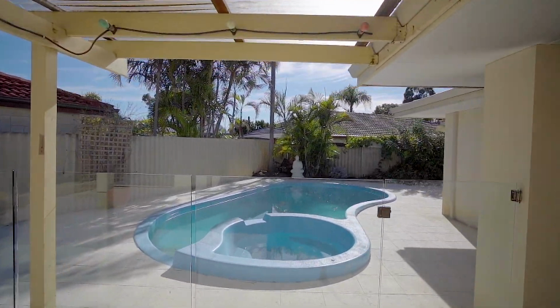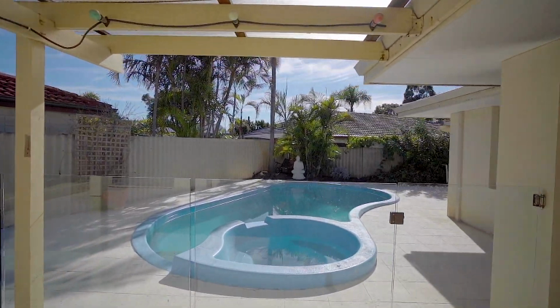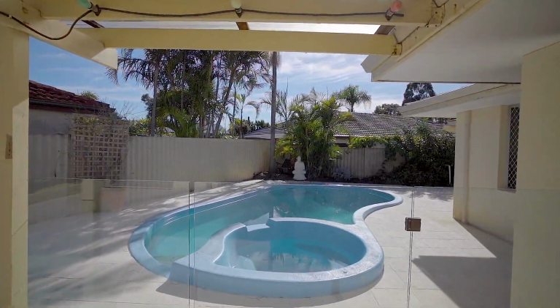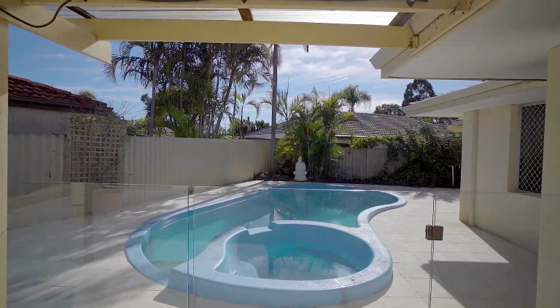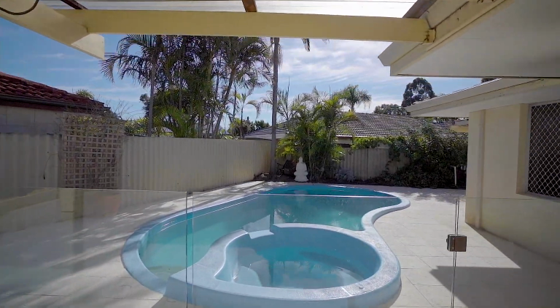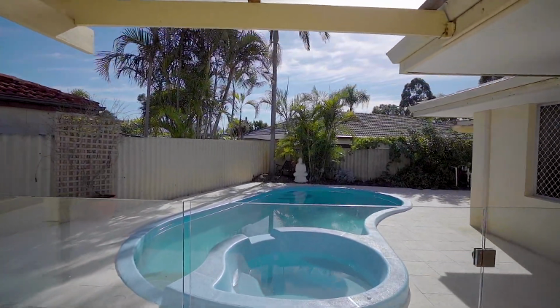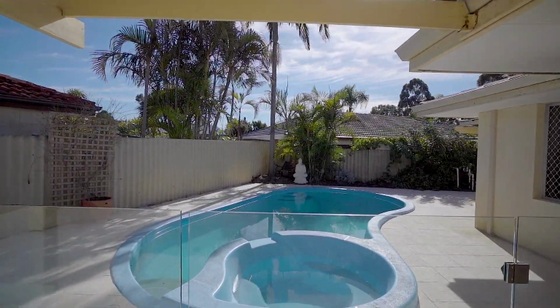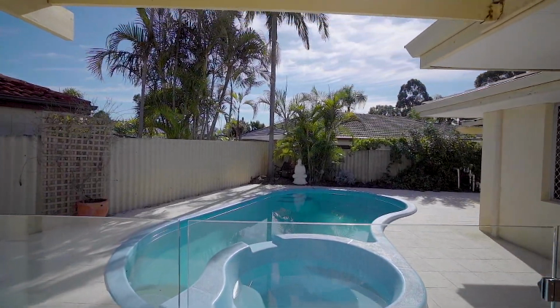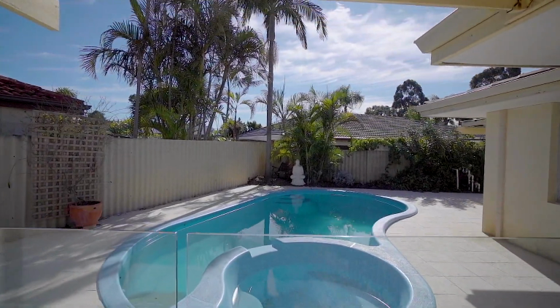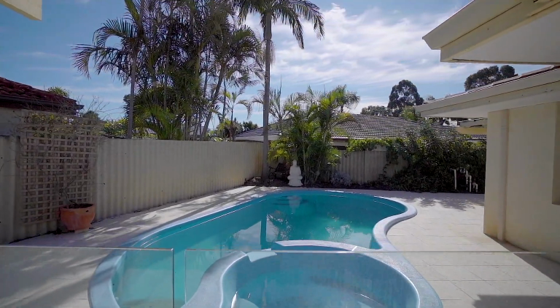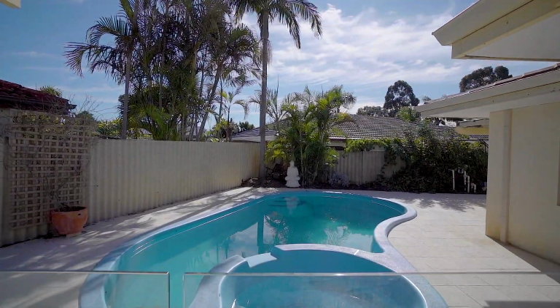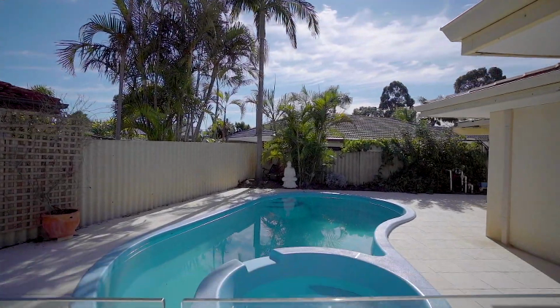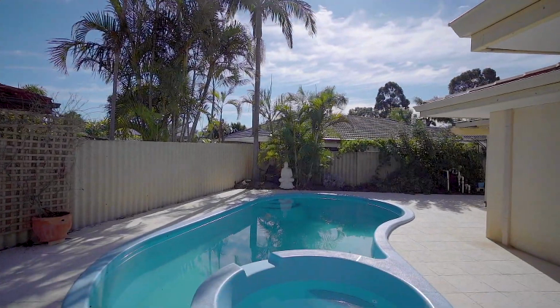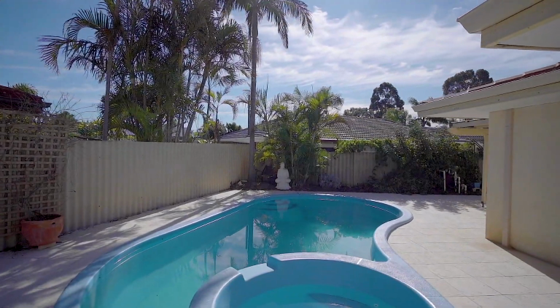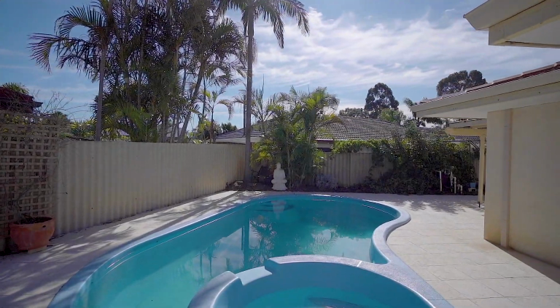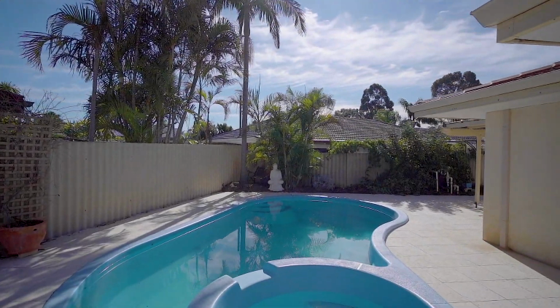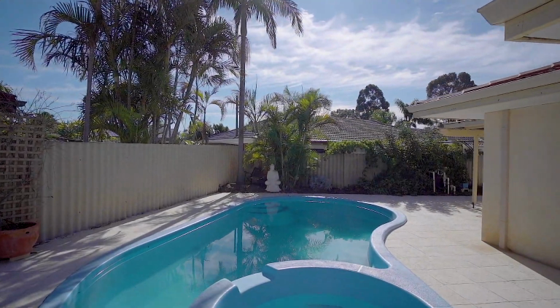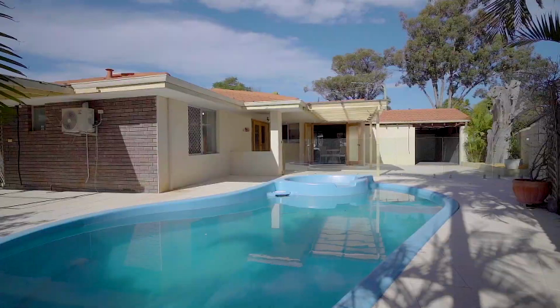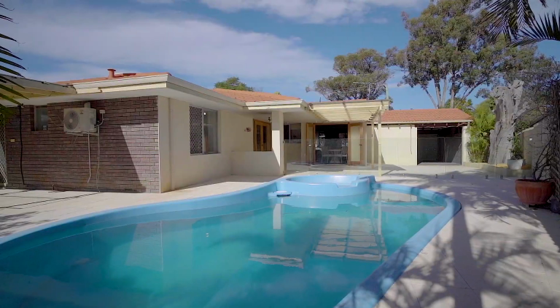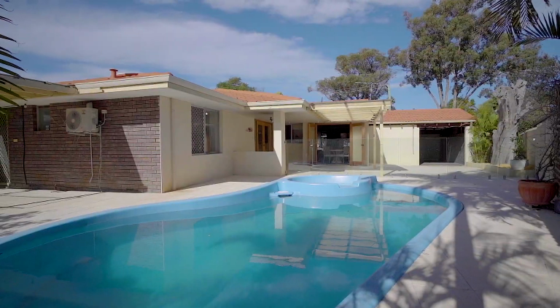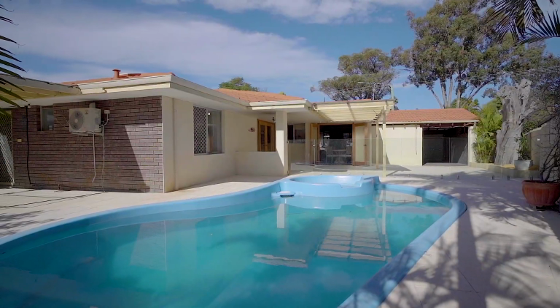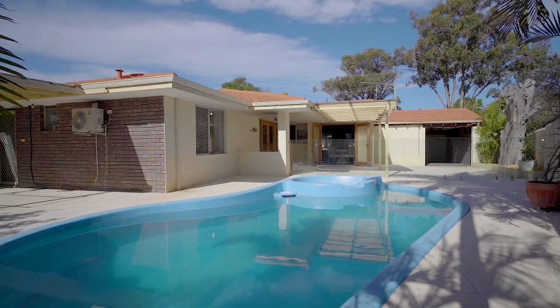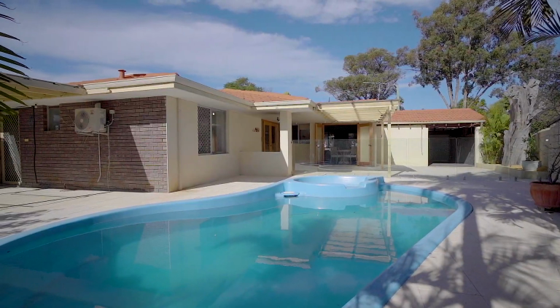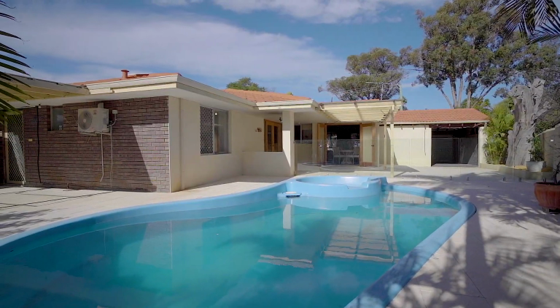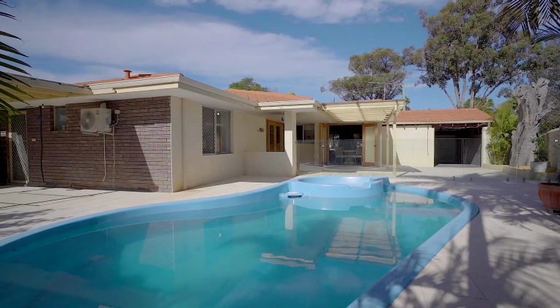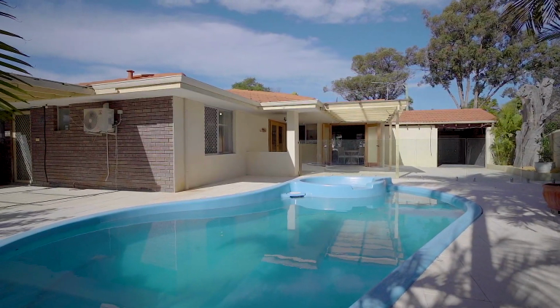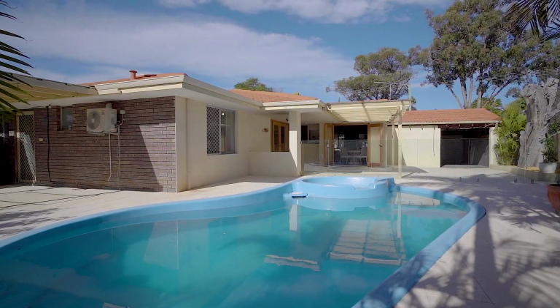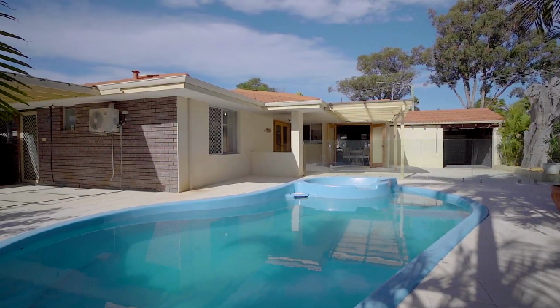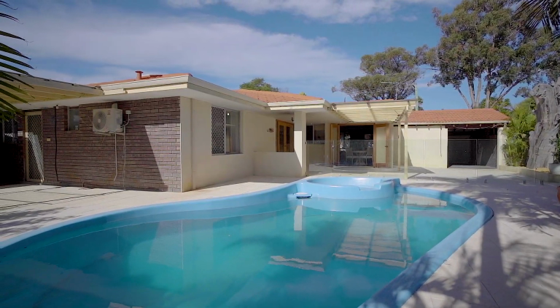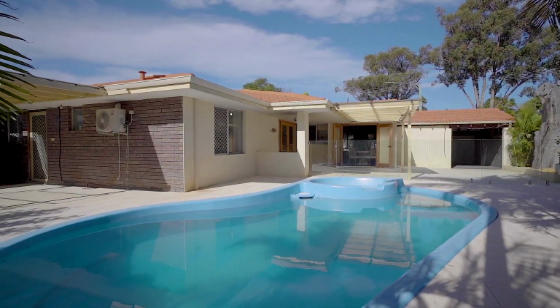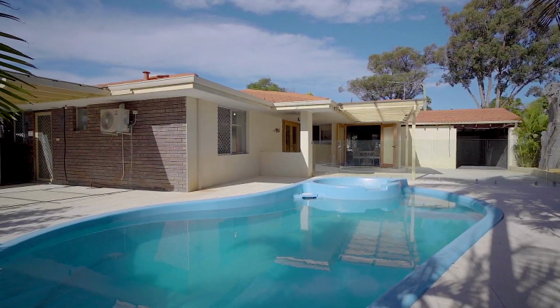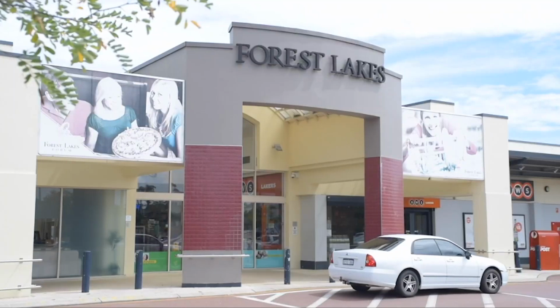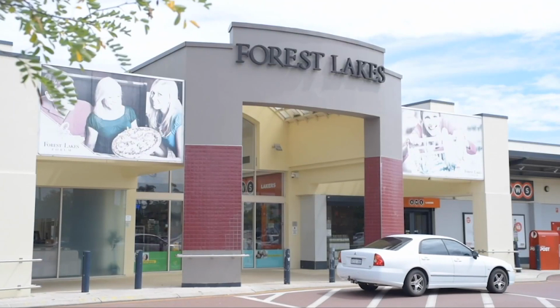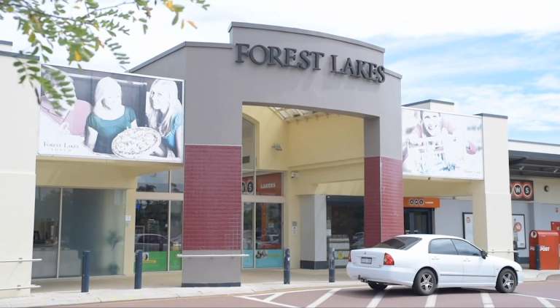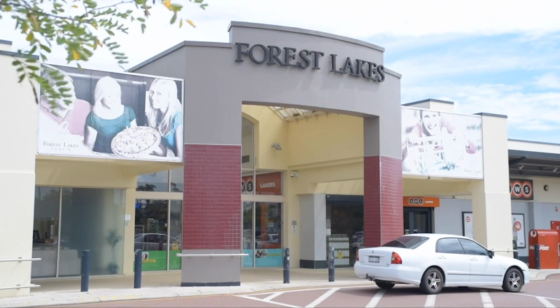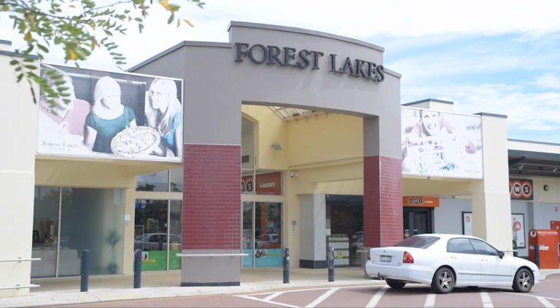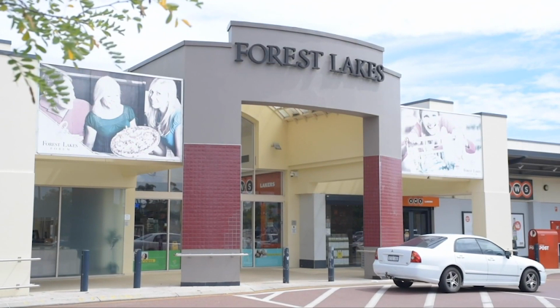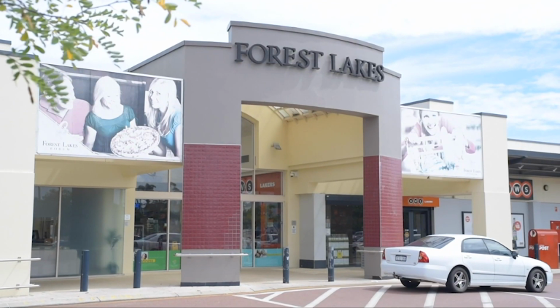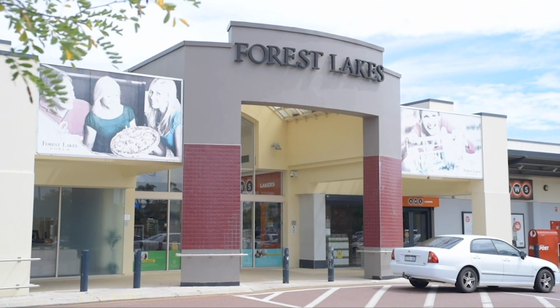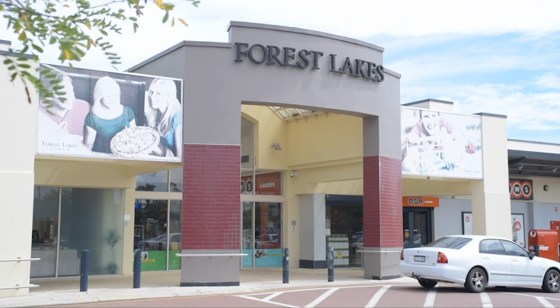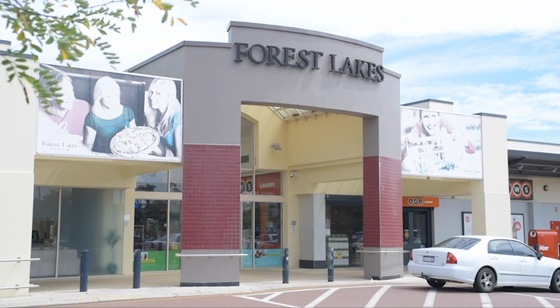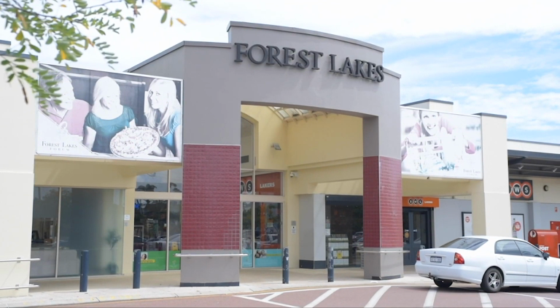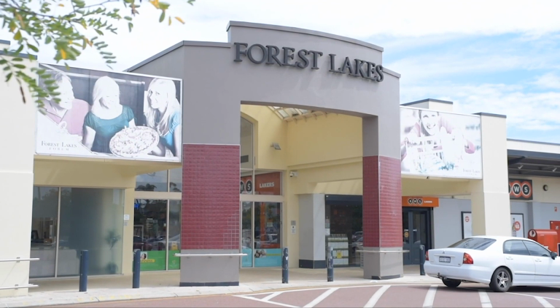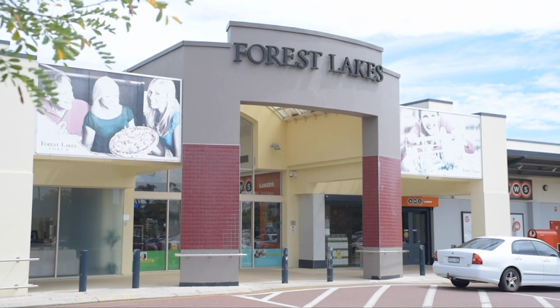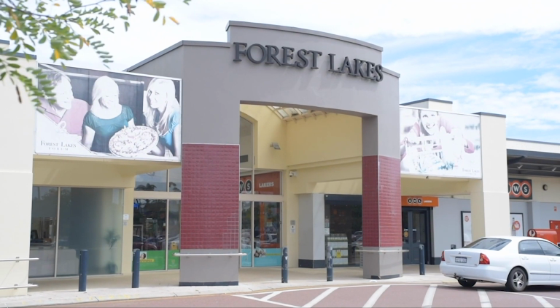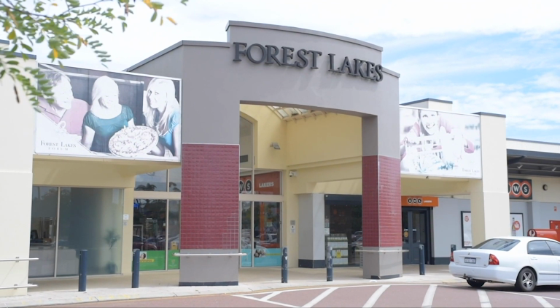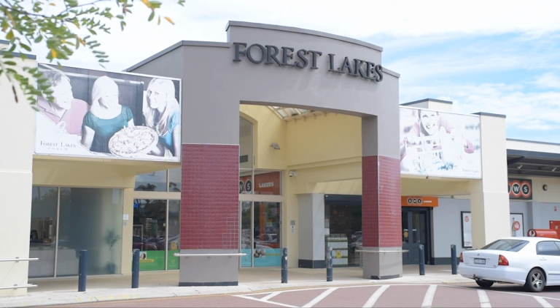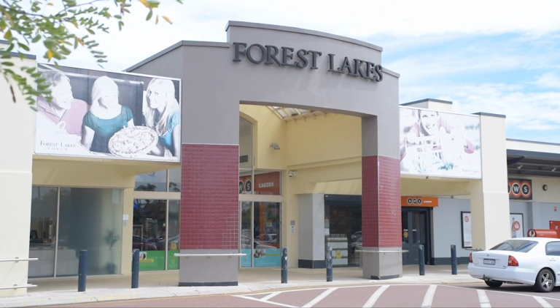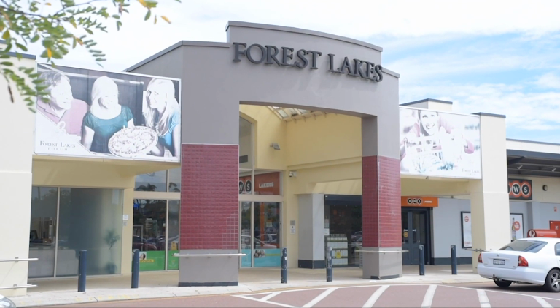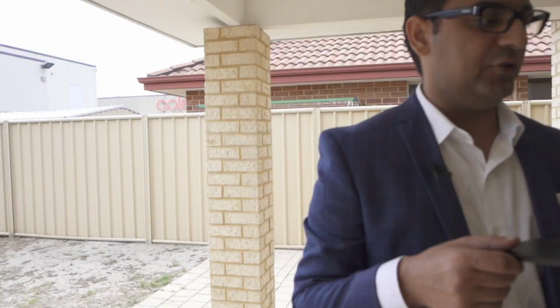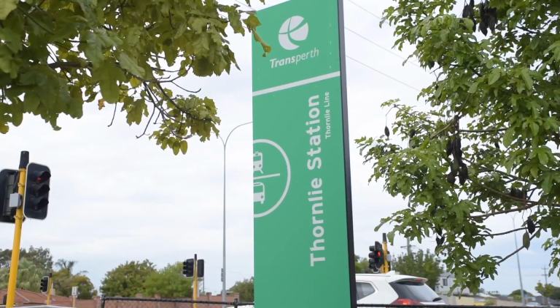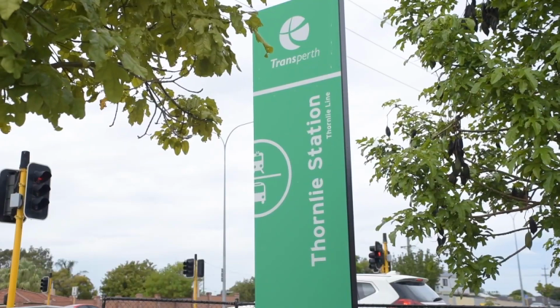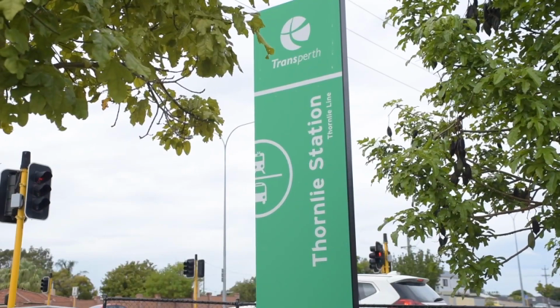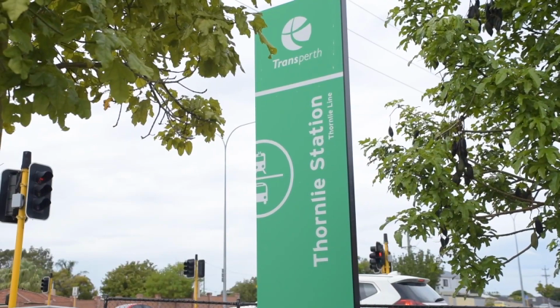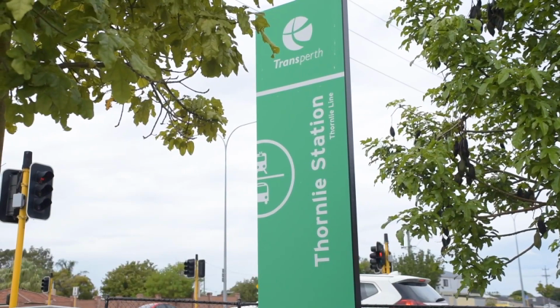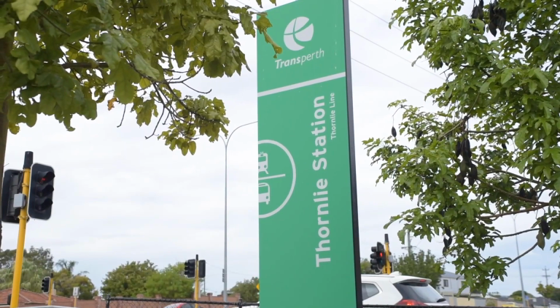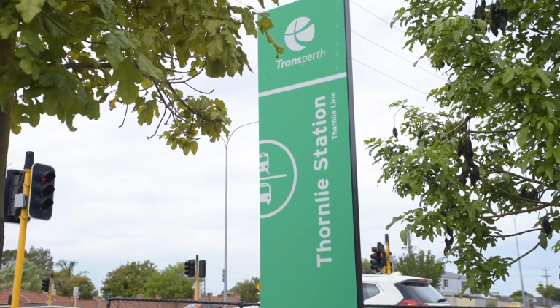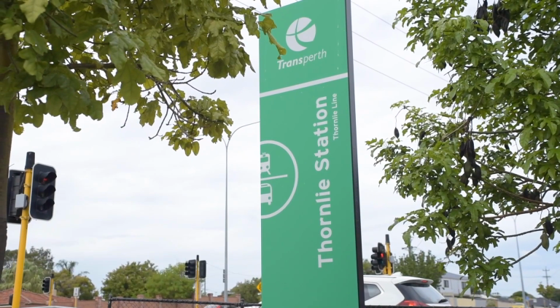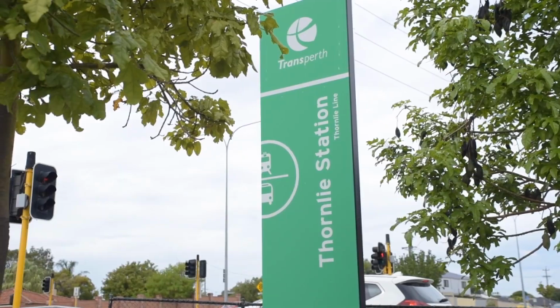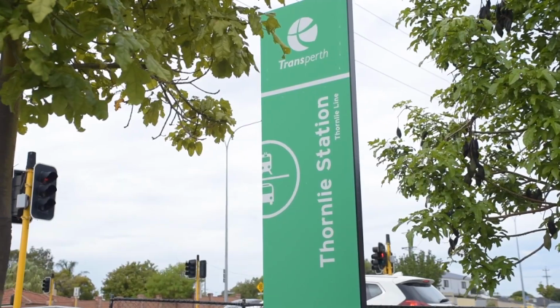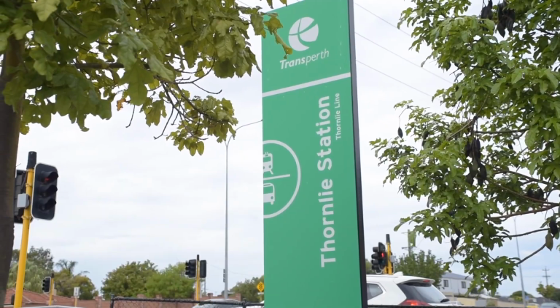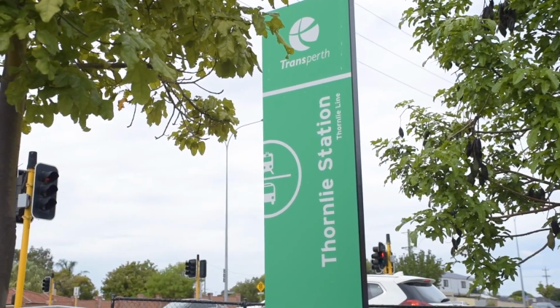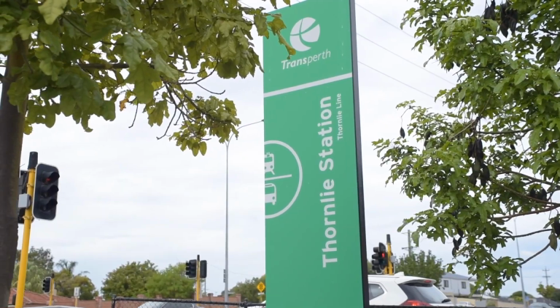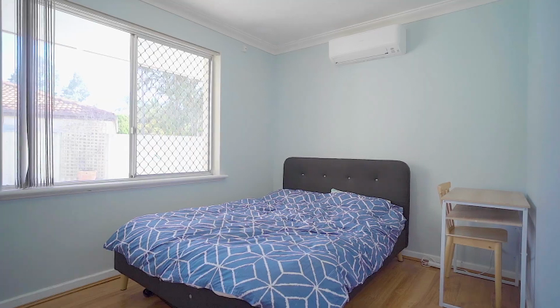Many prime amenities are only a short stroll from here, such as Forest Lakes shopping centre, public transport, parklands, and the list goes on.